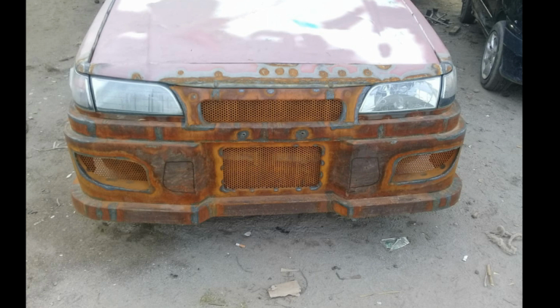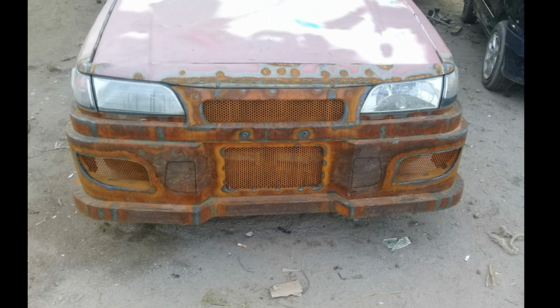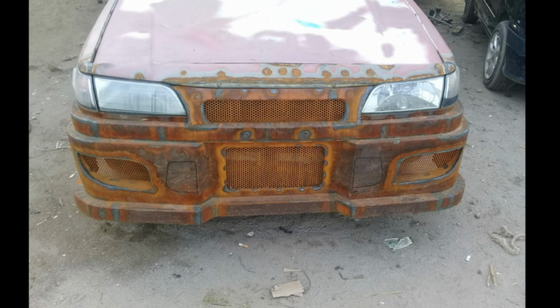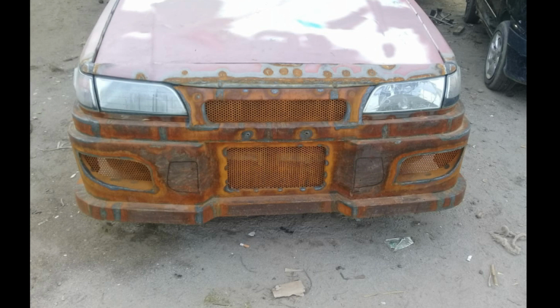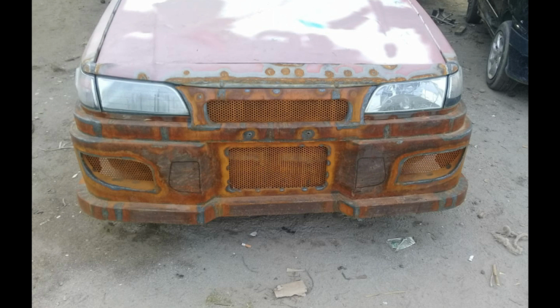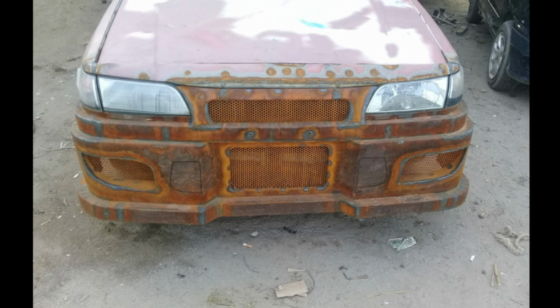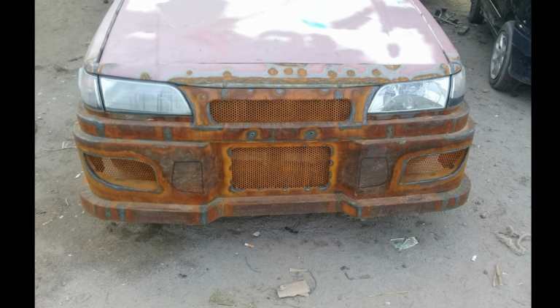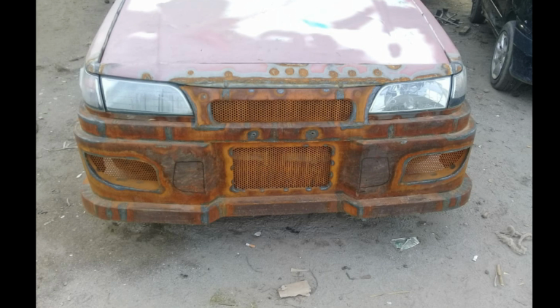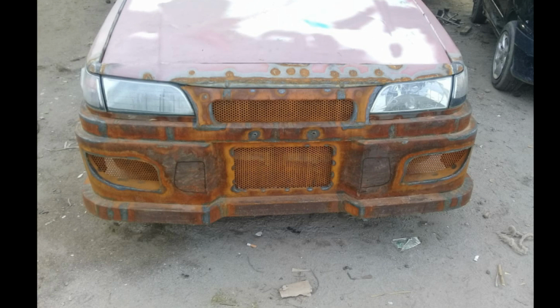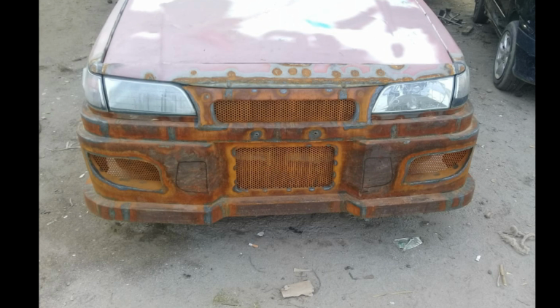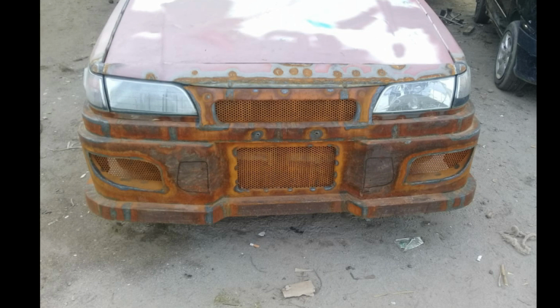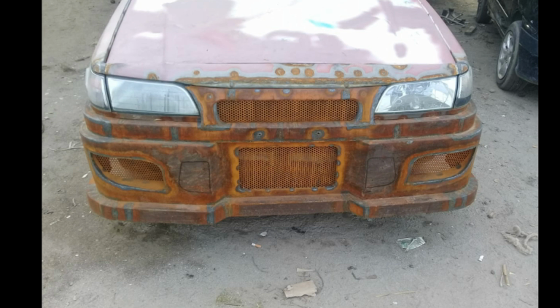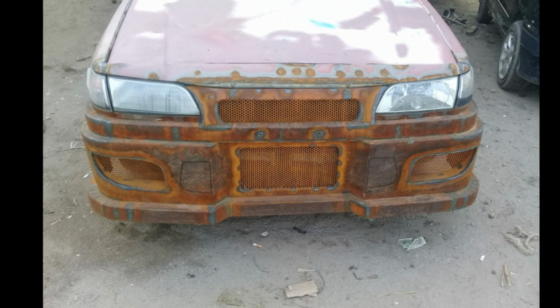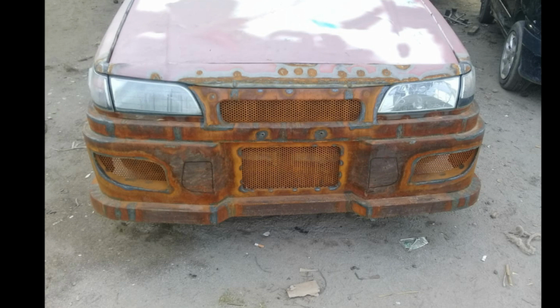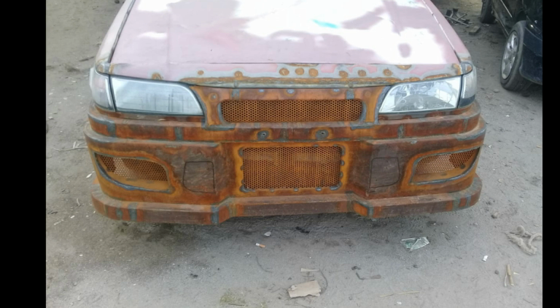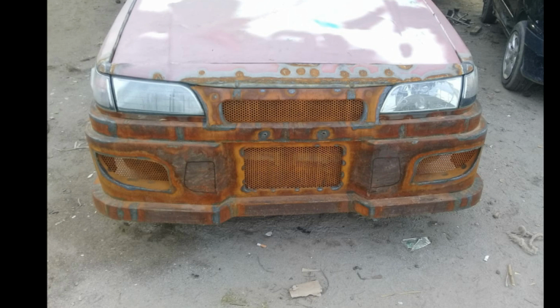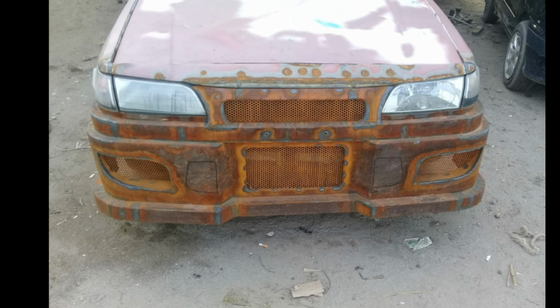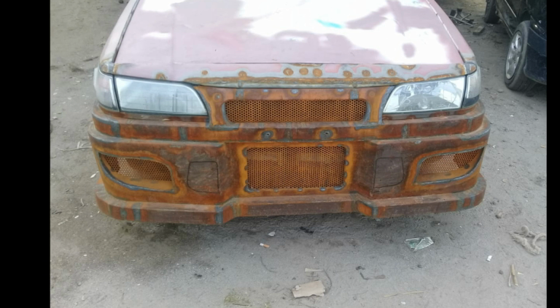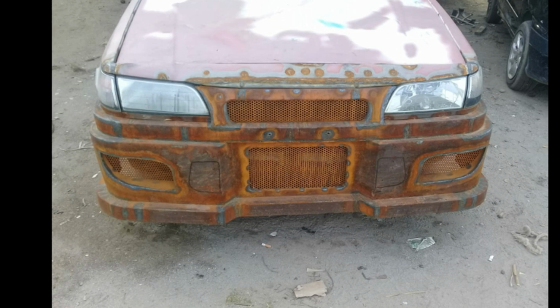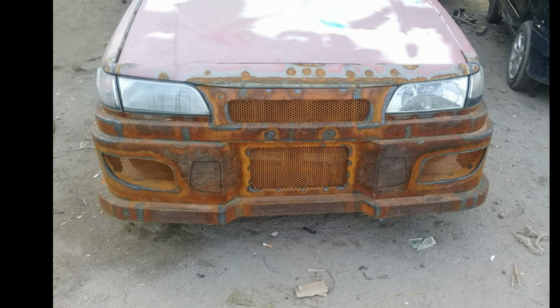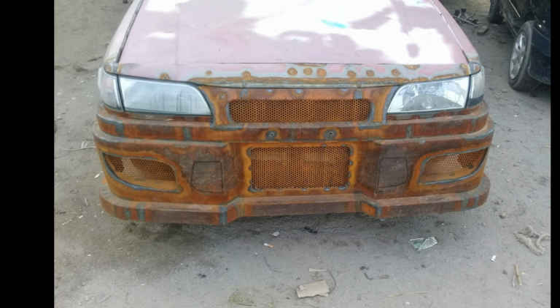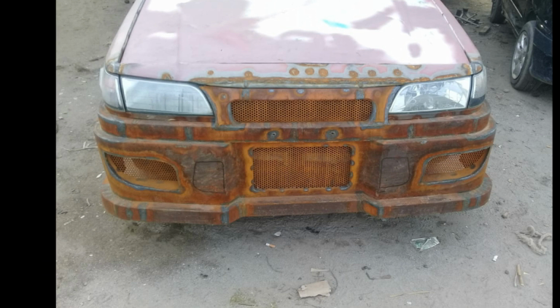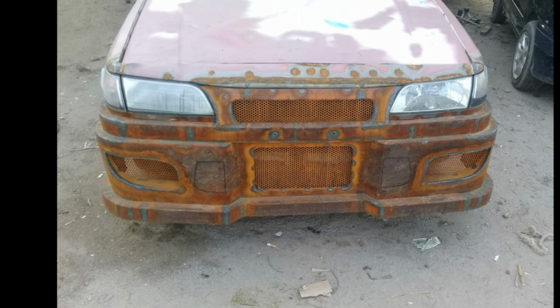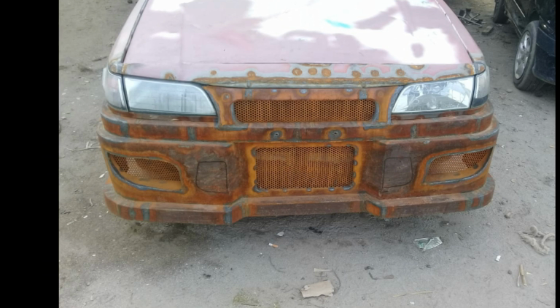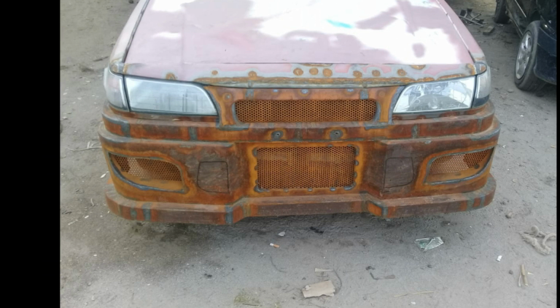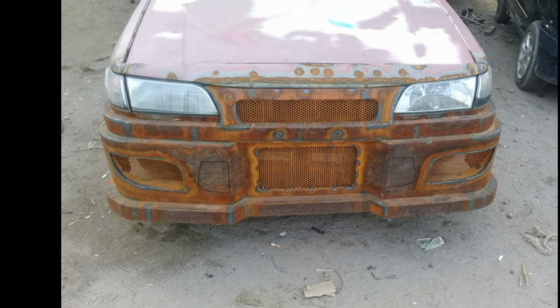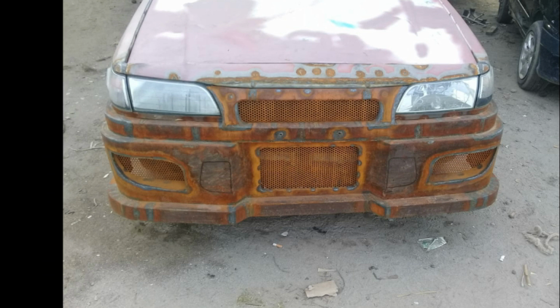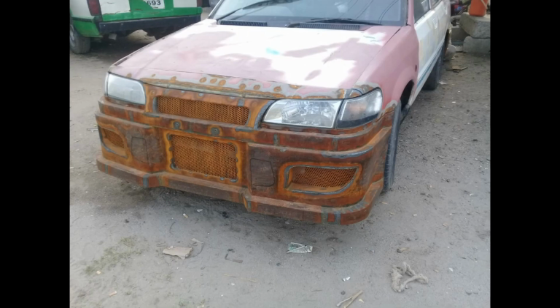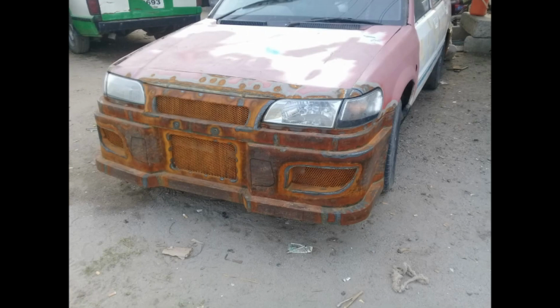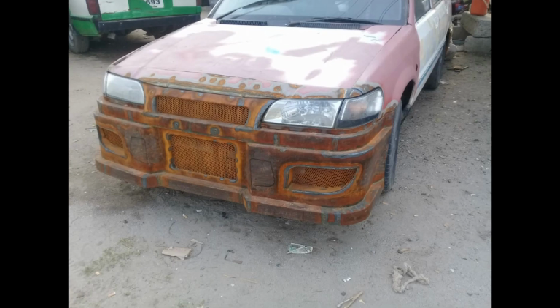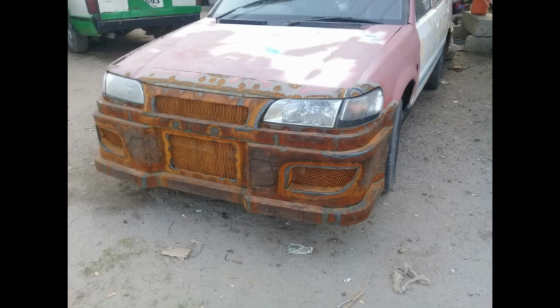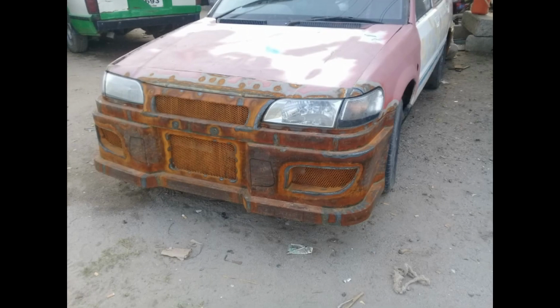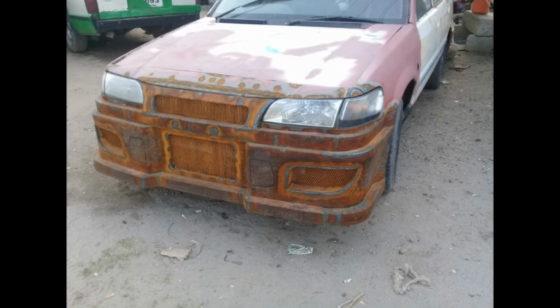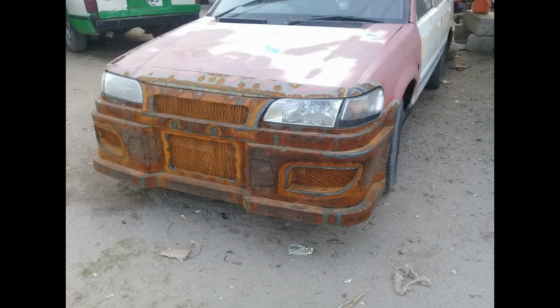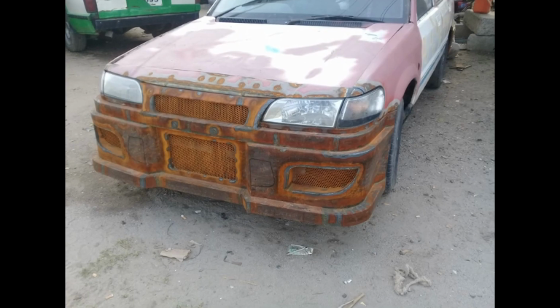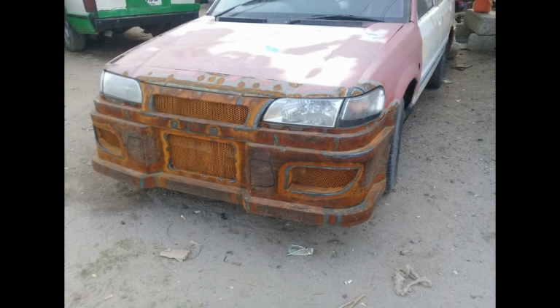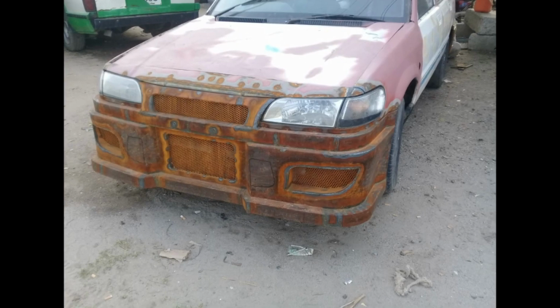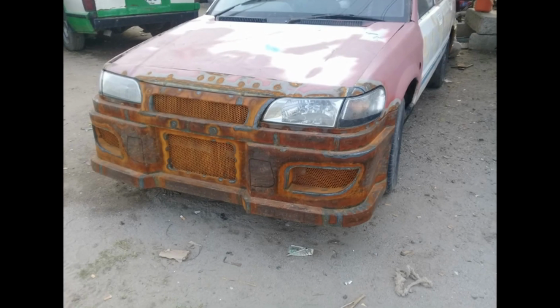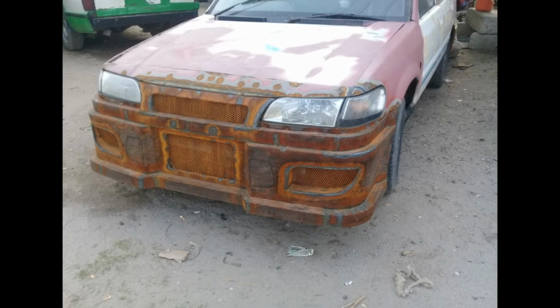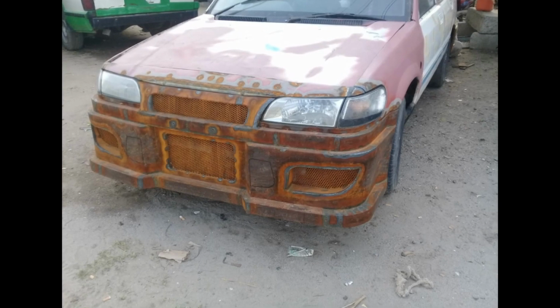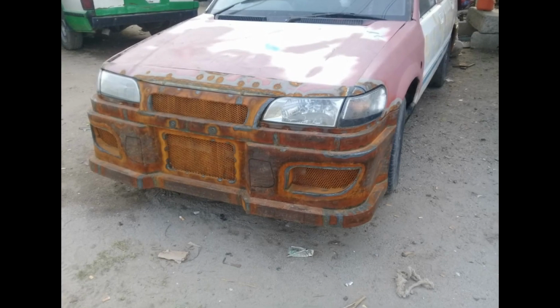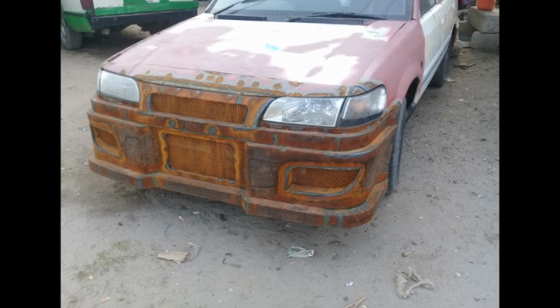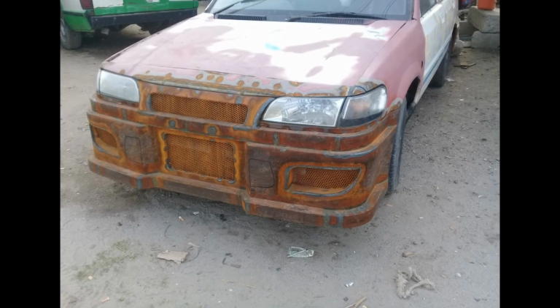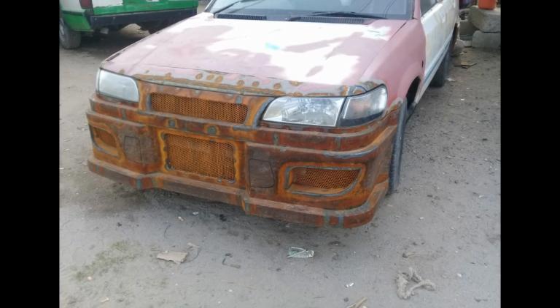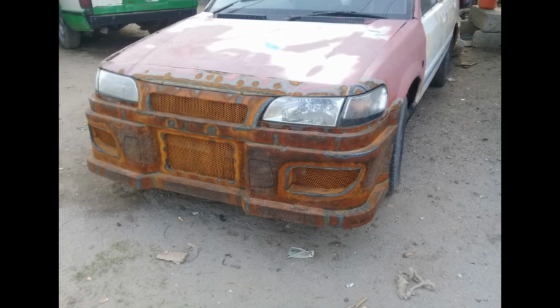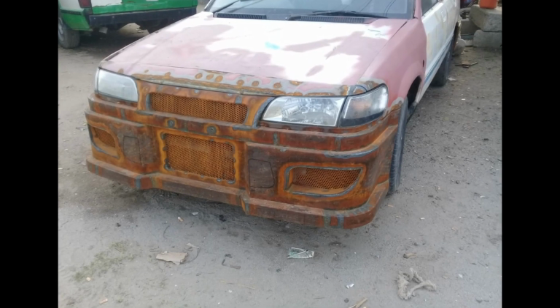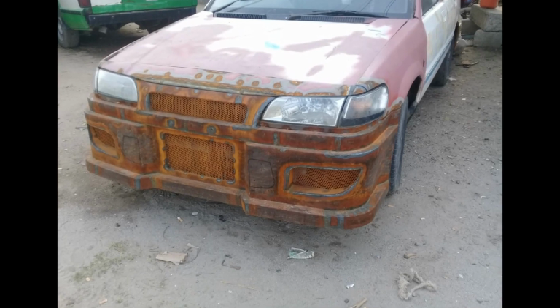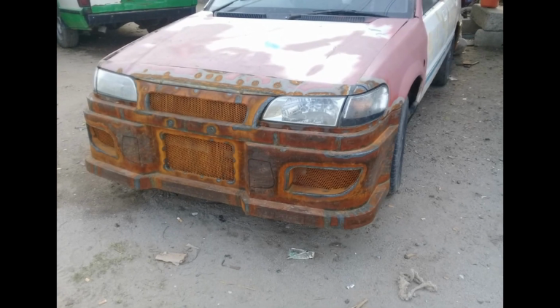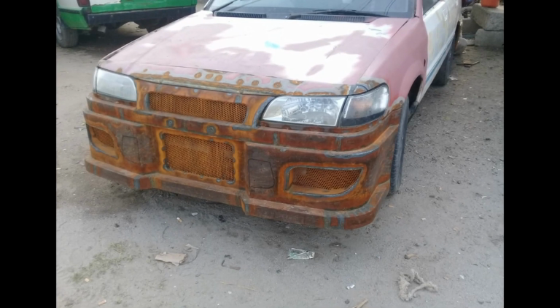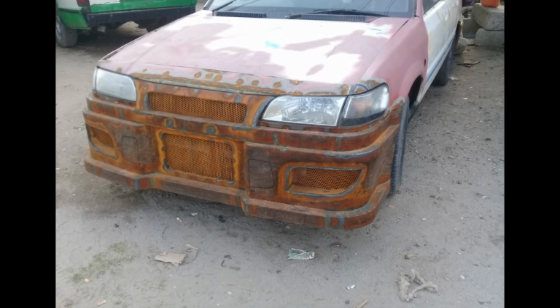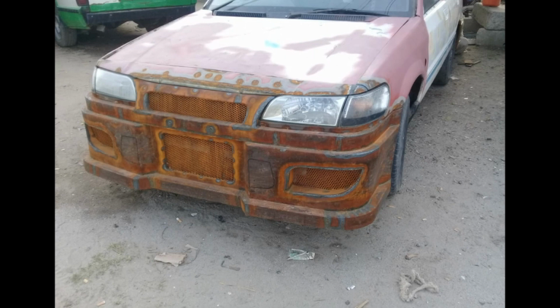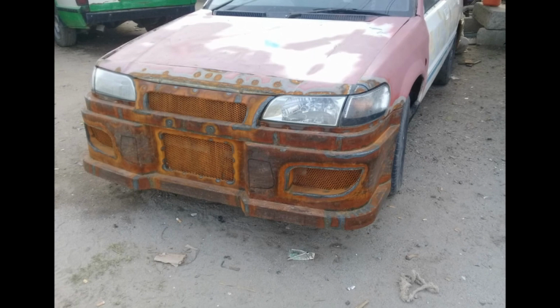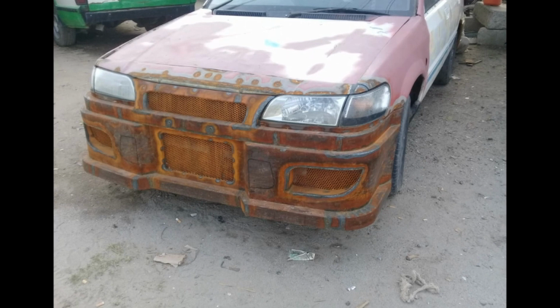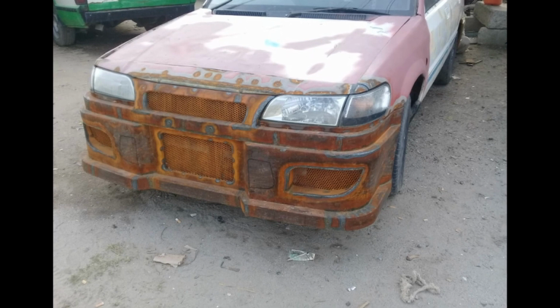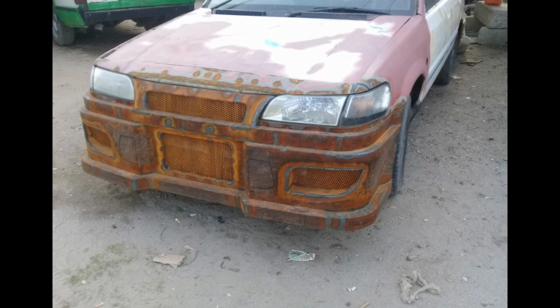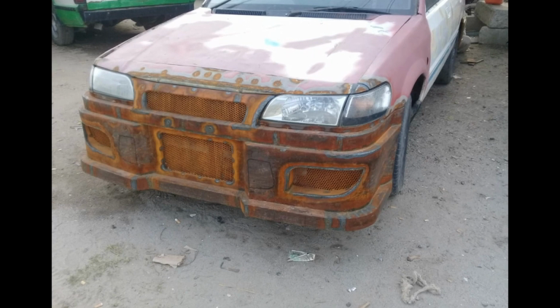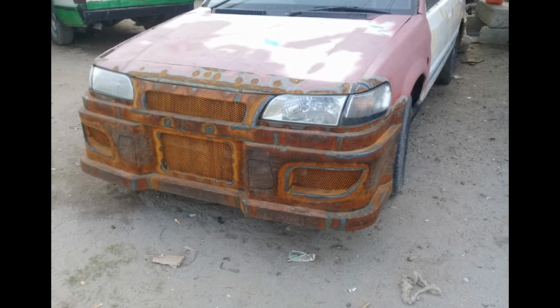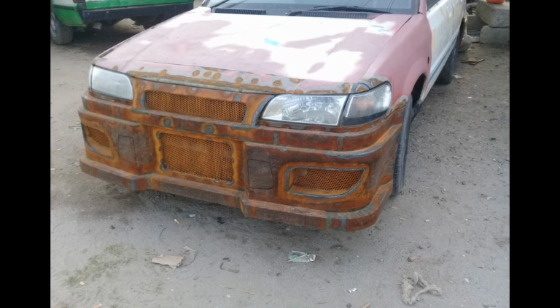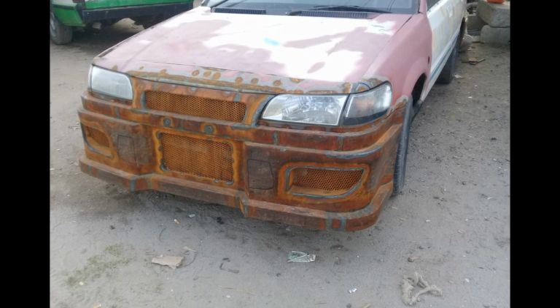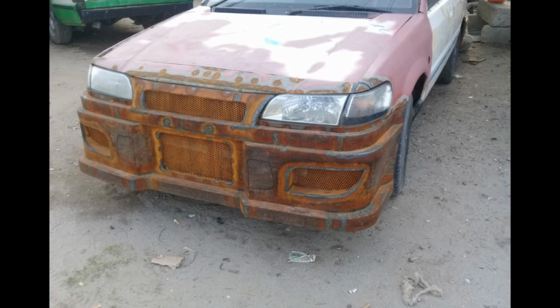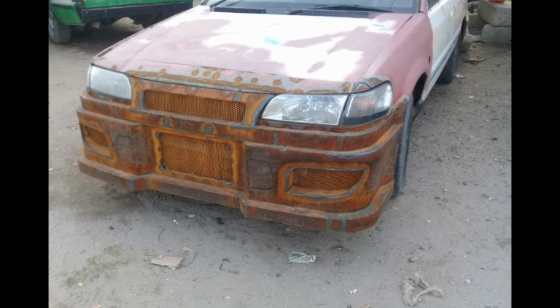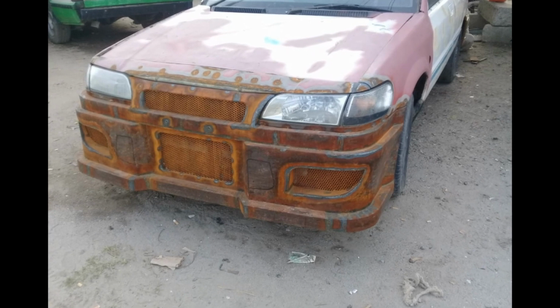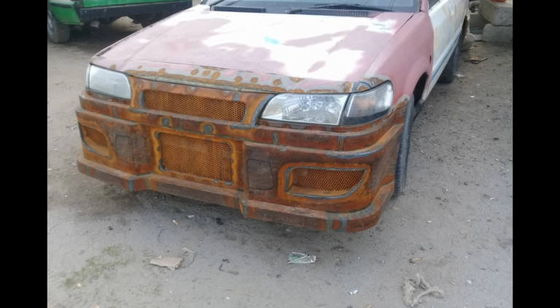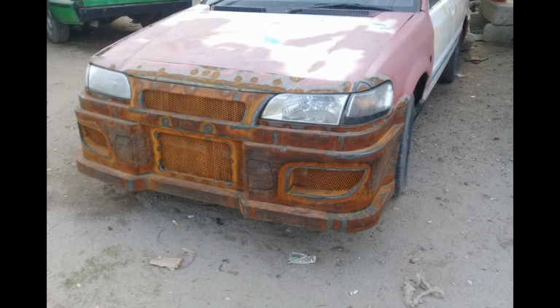The bumper look is so good. It will be a nice shape when the color is applied.